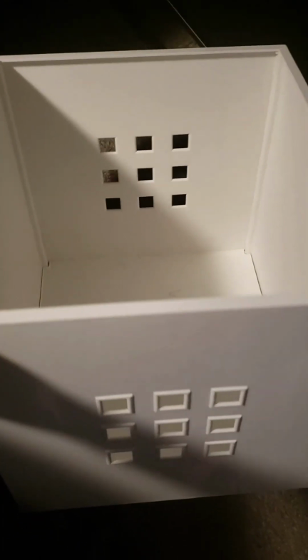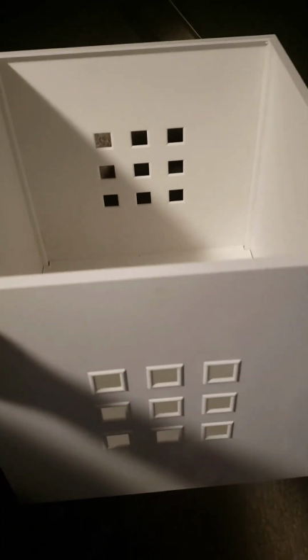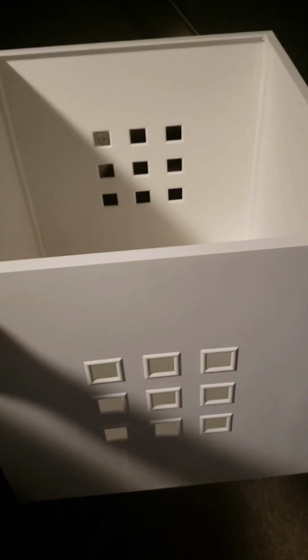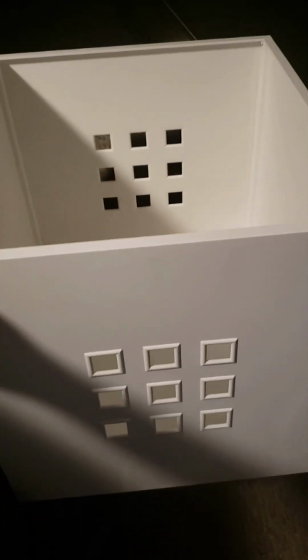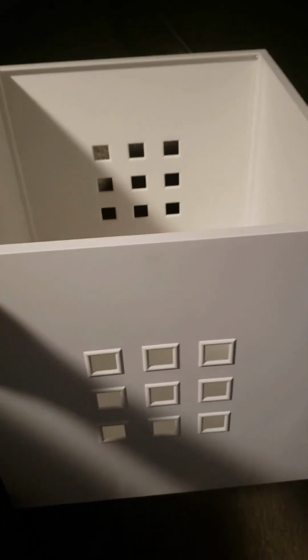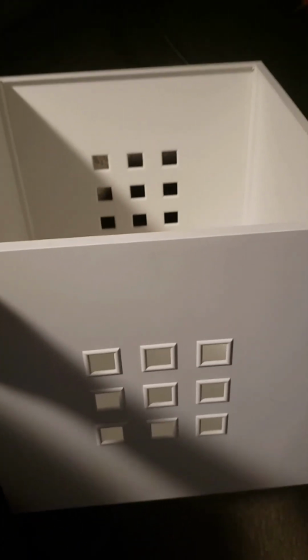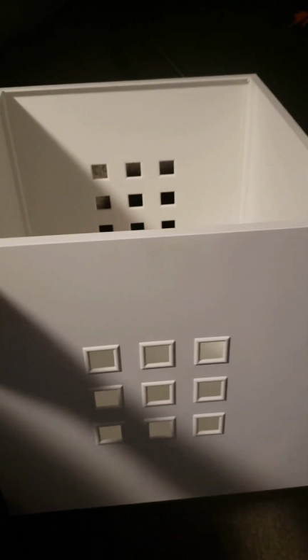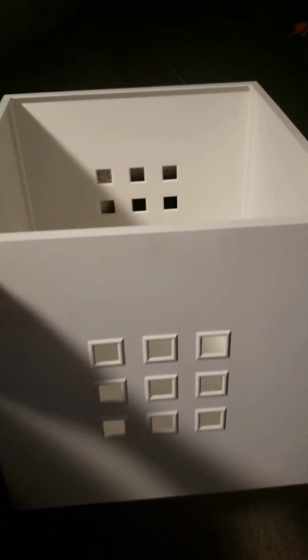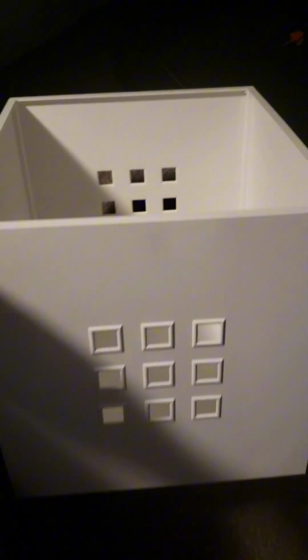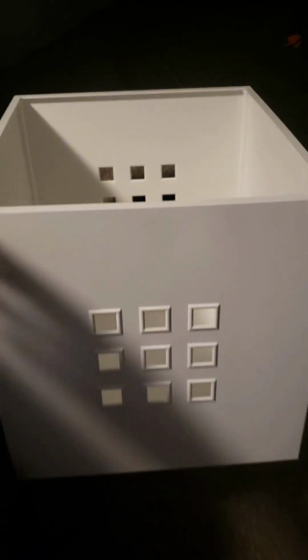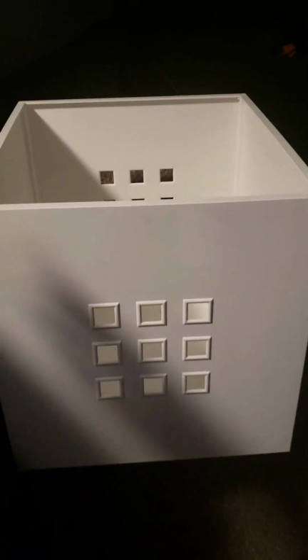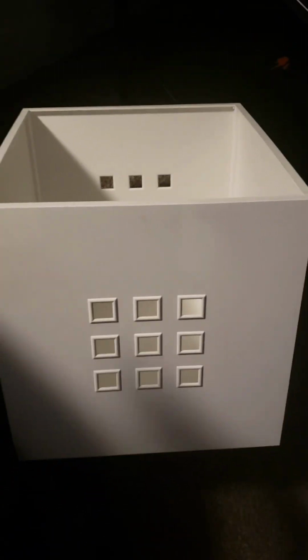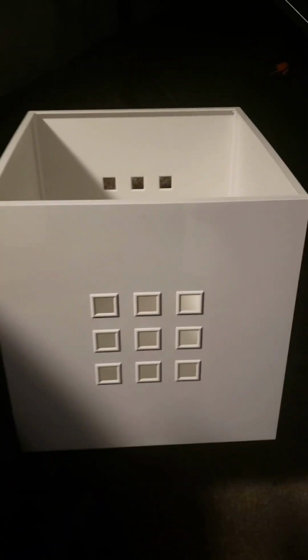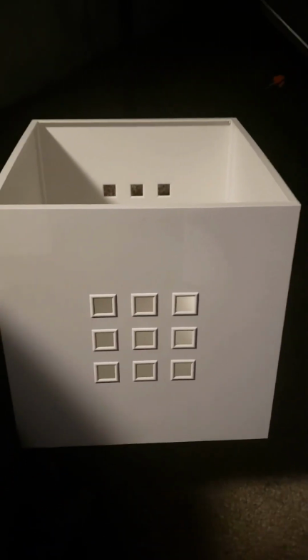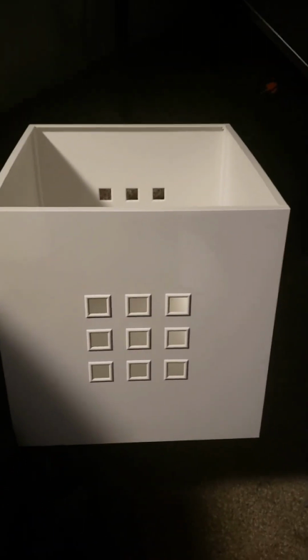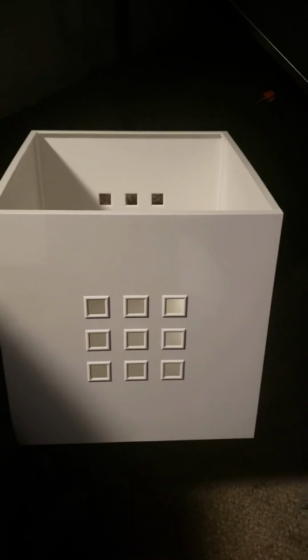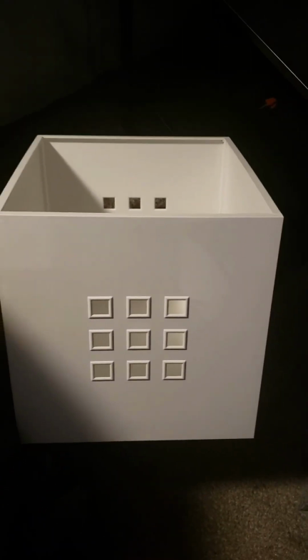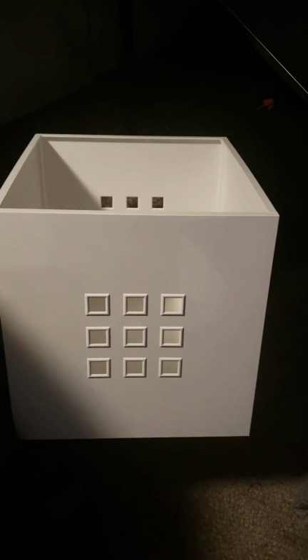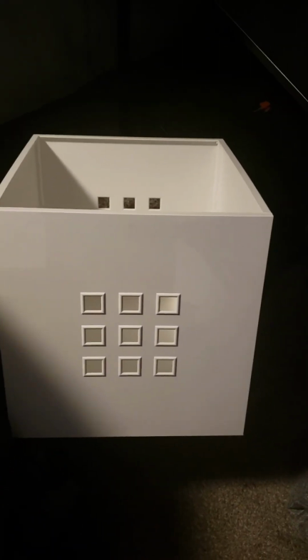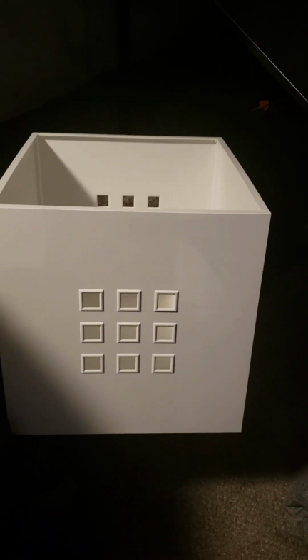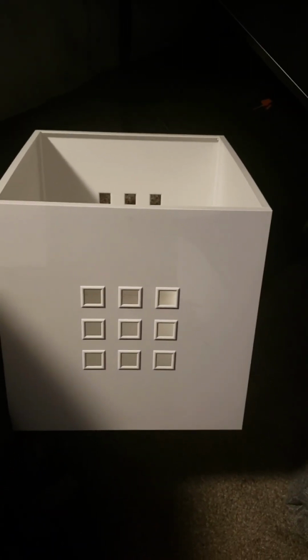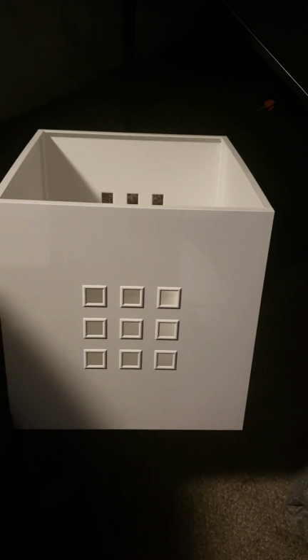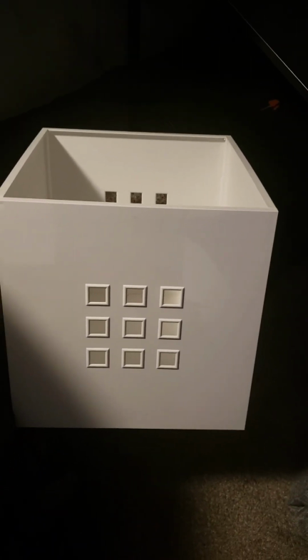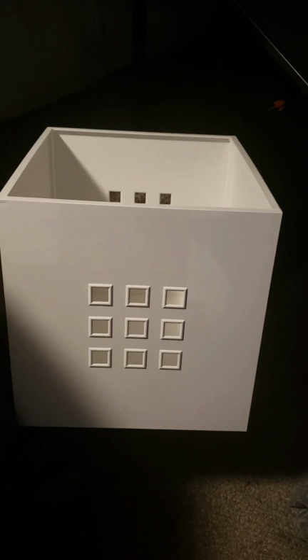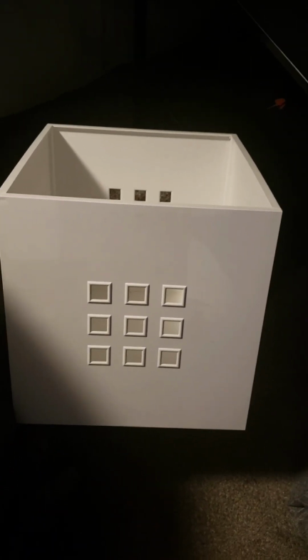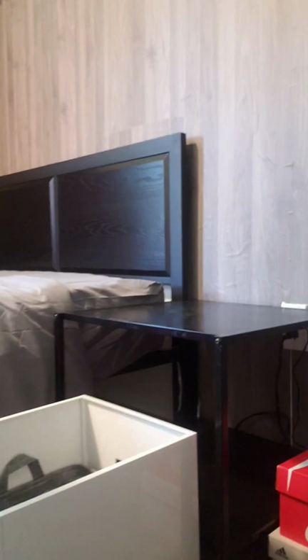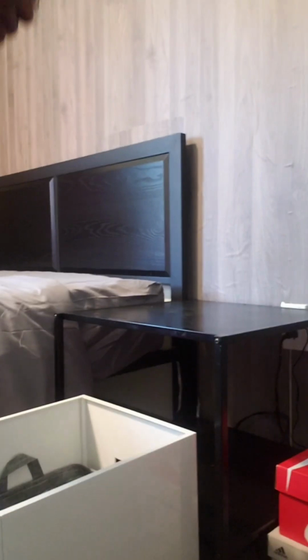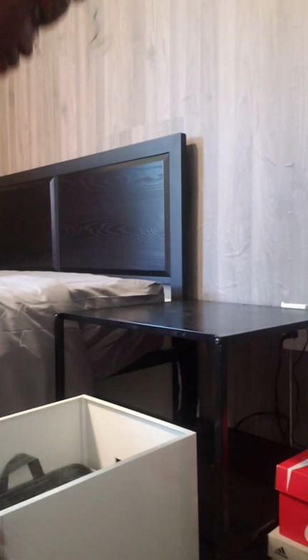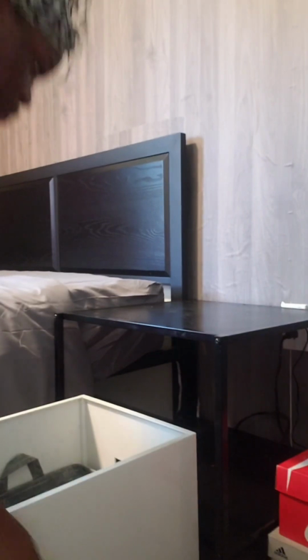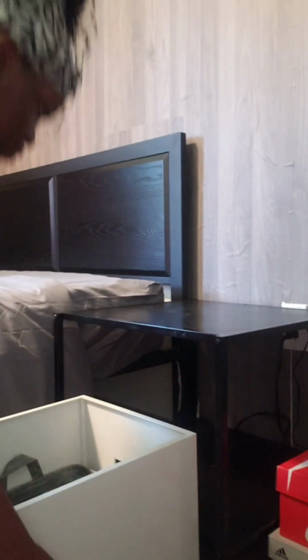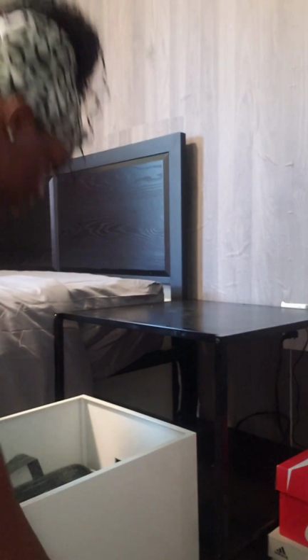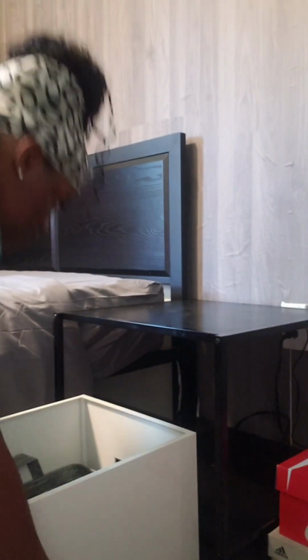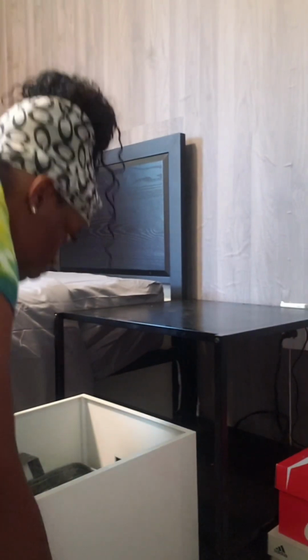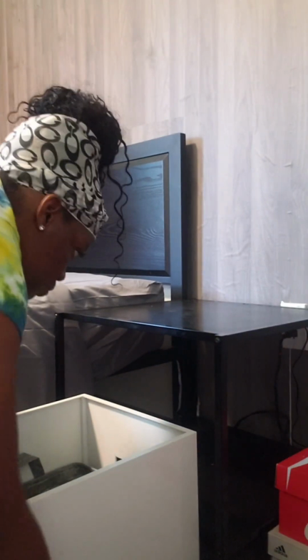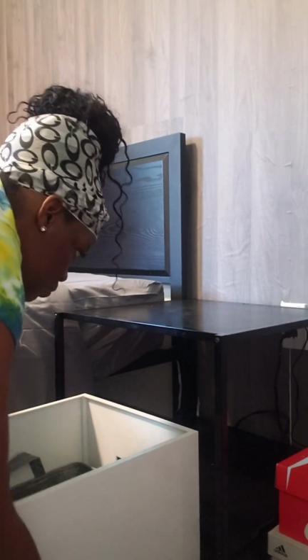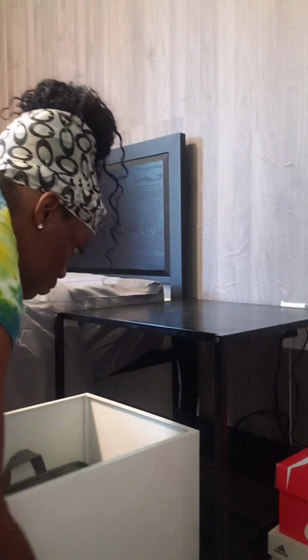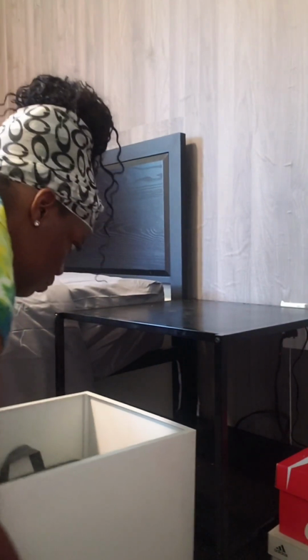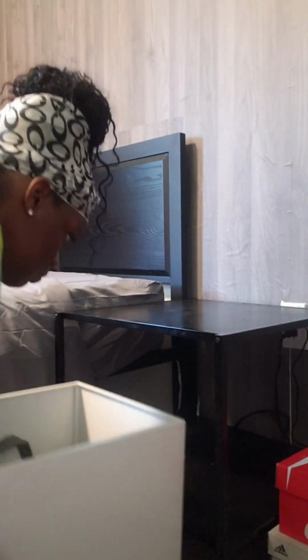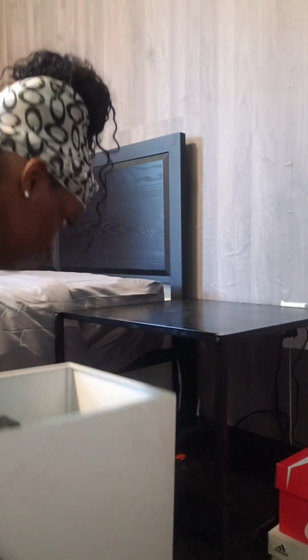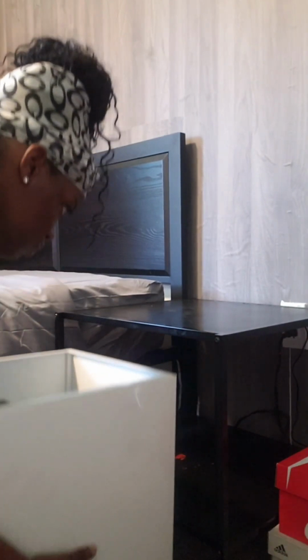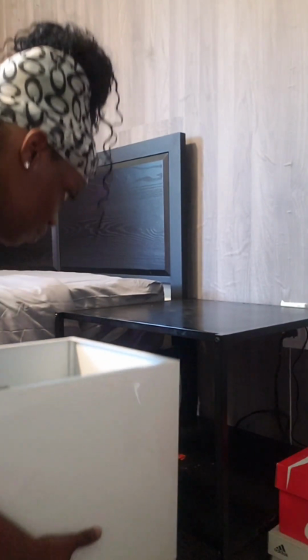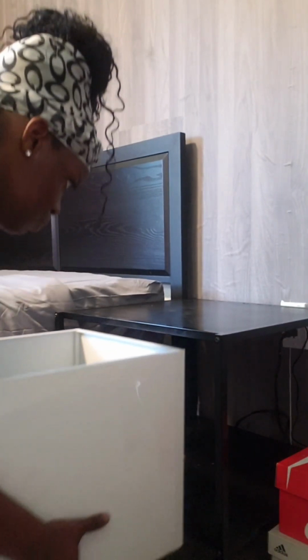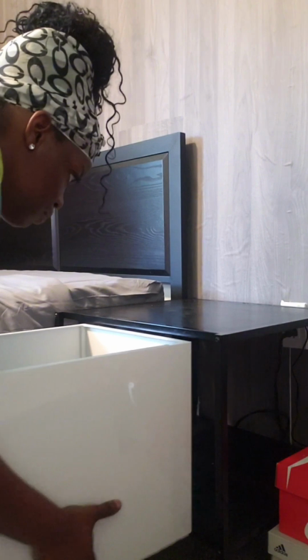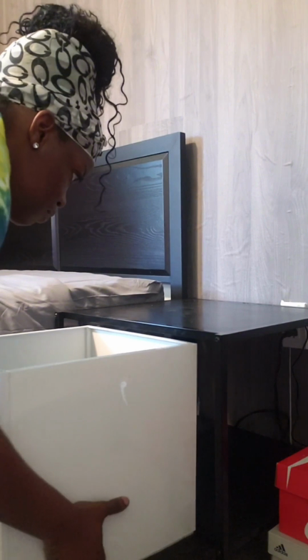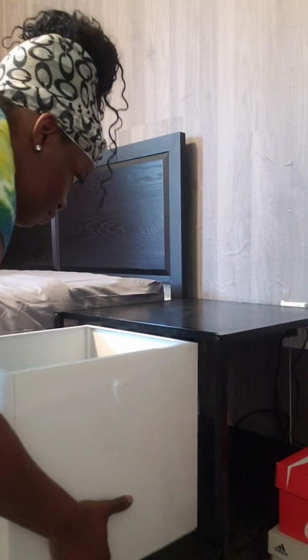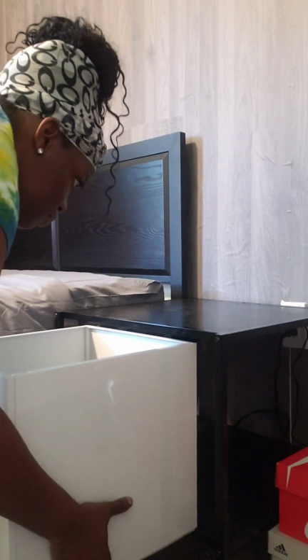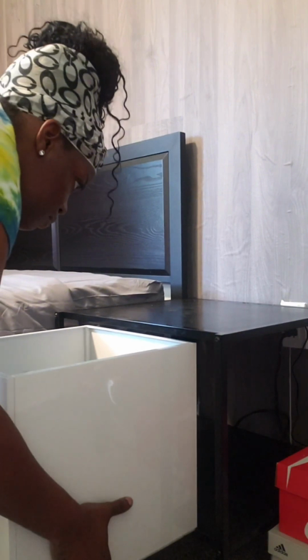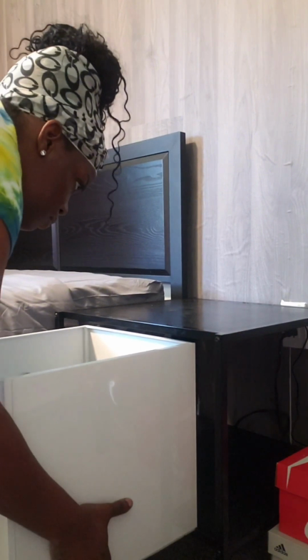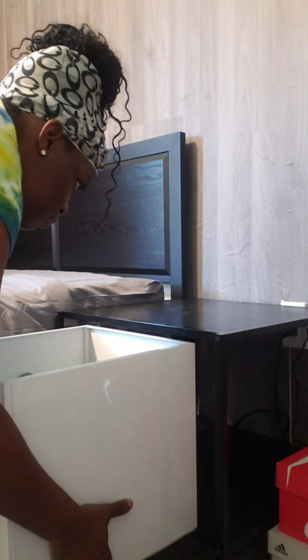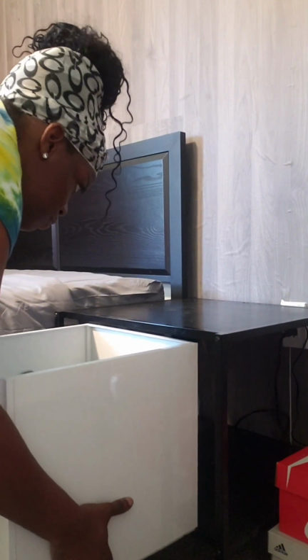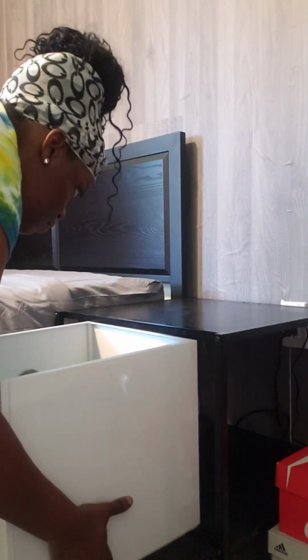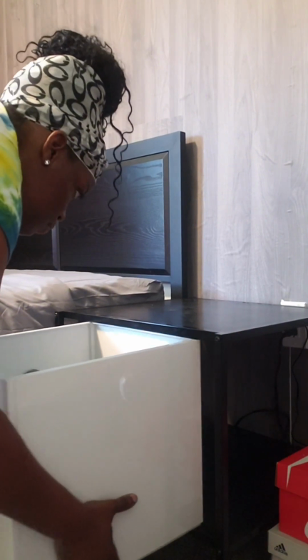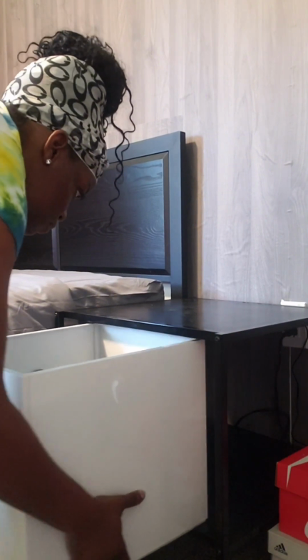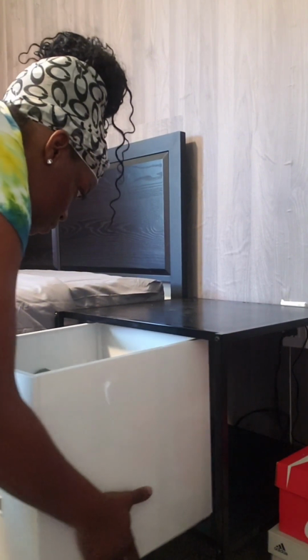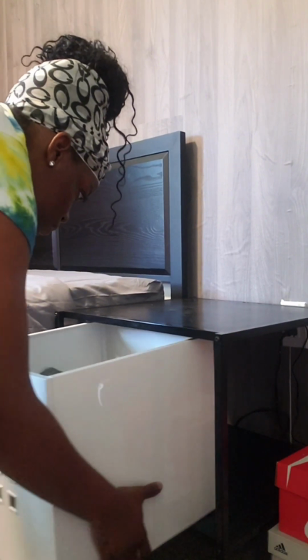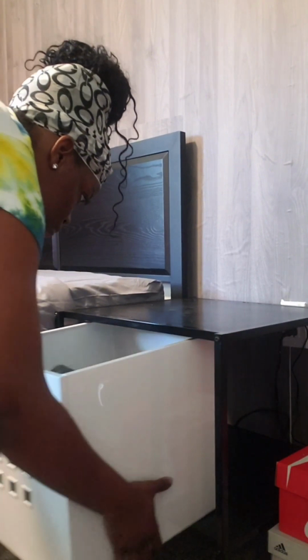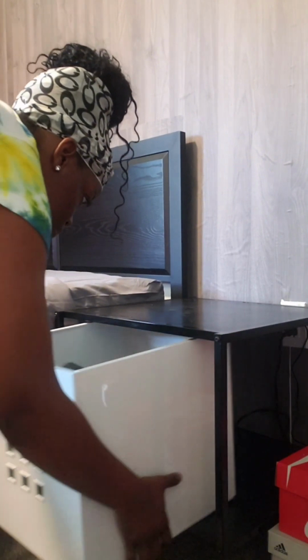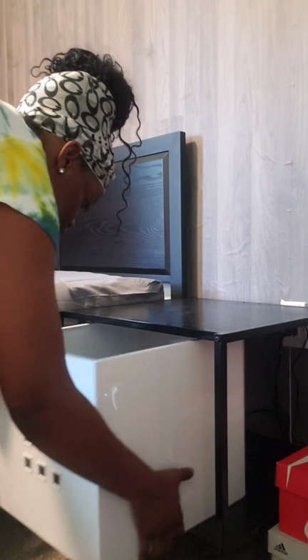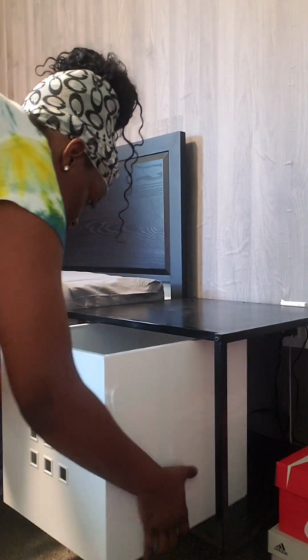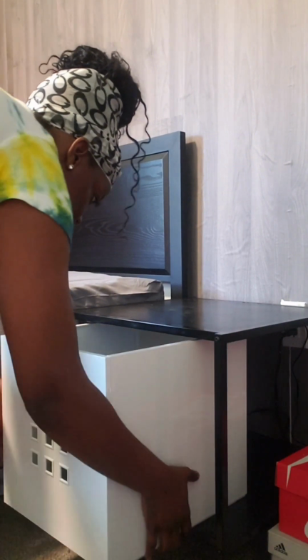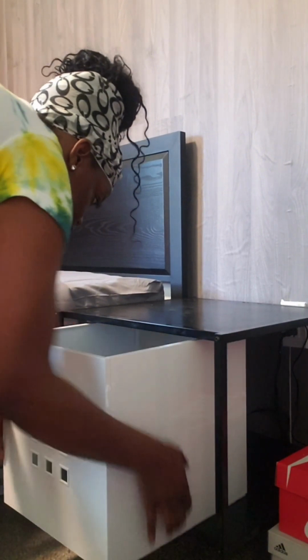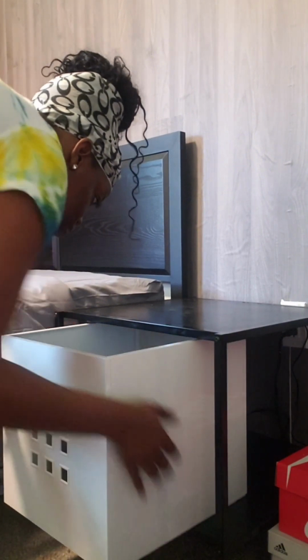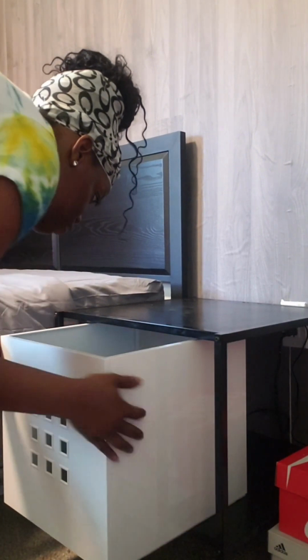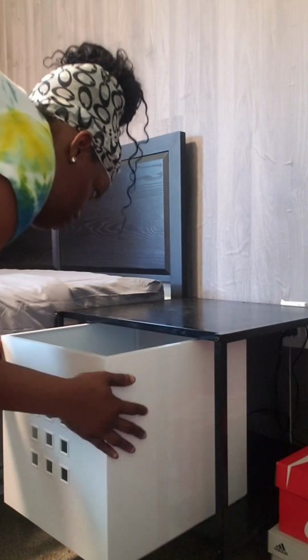Under these nightstands I originally had some baskets, but I felt like these two IKEA boxes that I thrifted fit his aesthetic so much more. The clean modern lines, the high gloss — I just really love how it looks and they're a perfect fit under the nightstand.